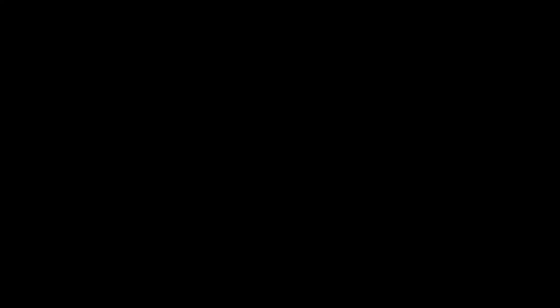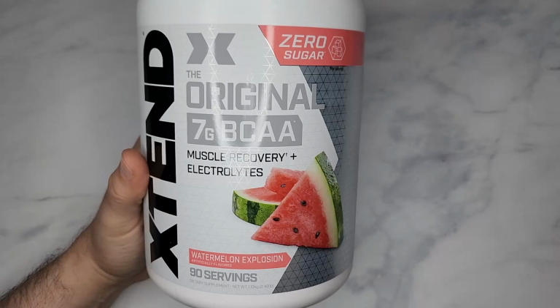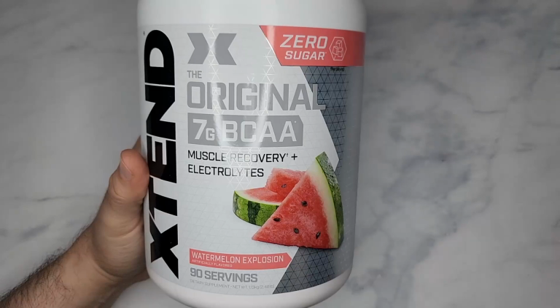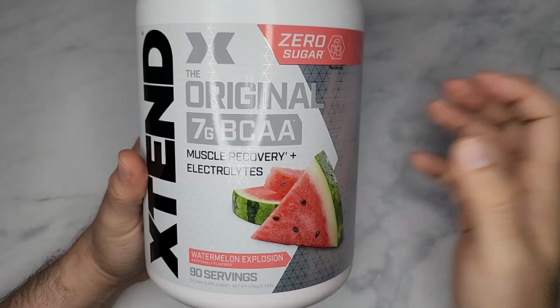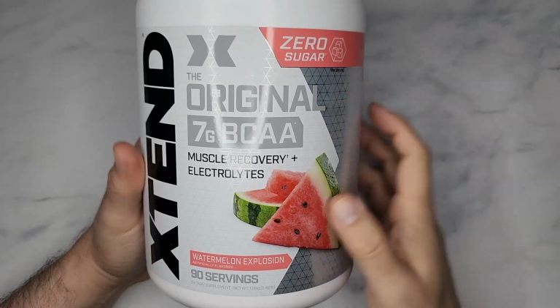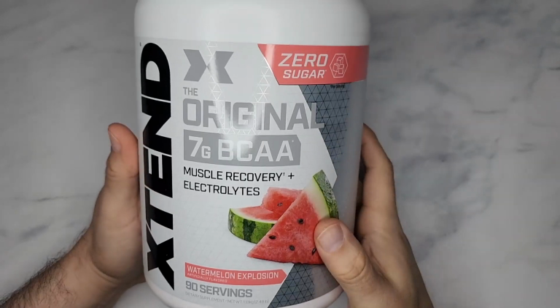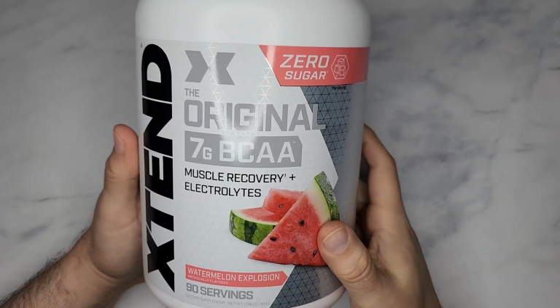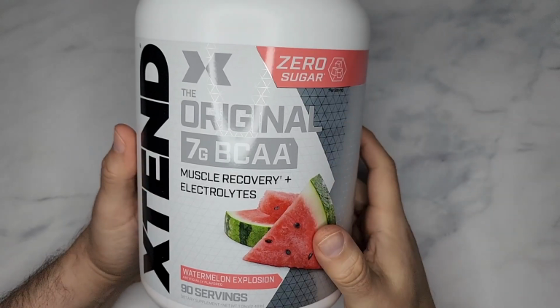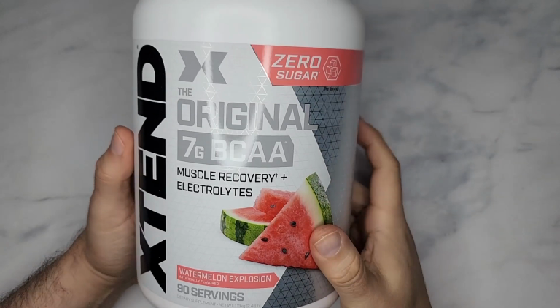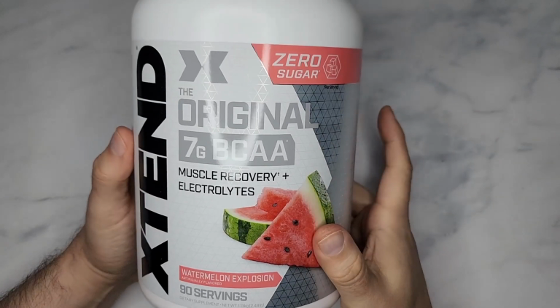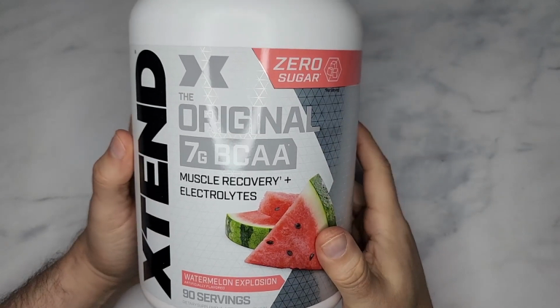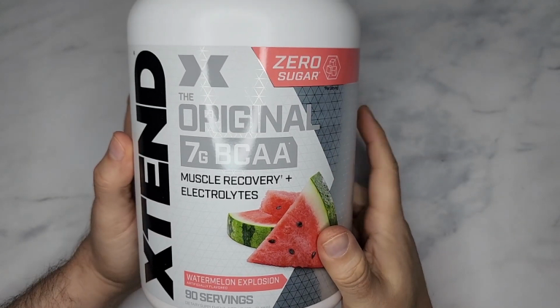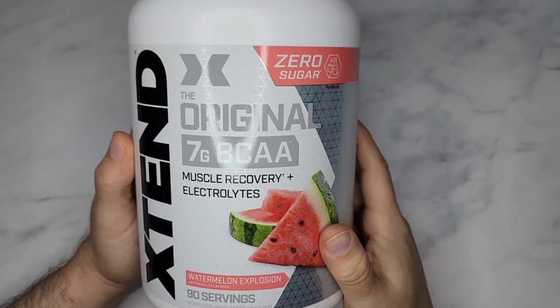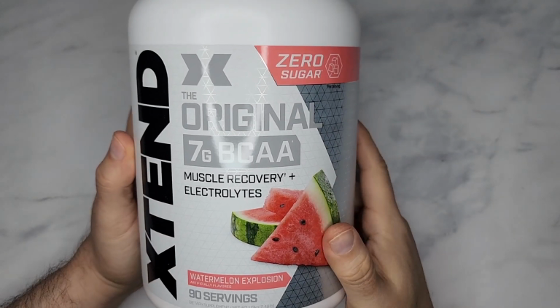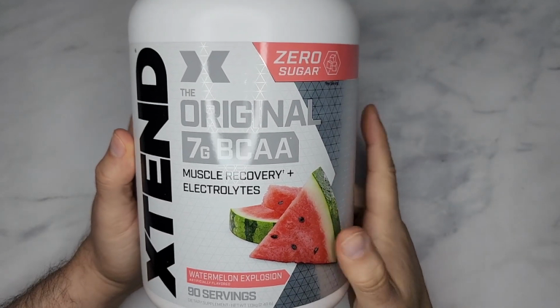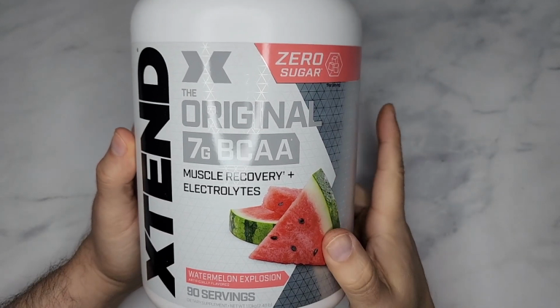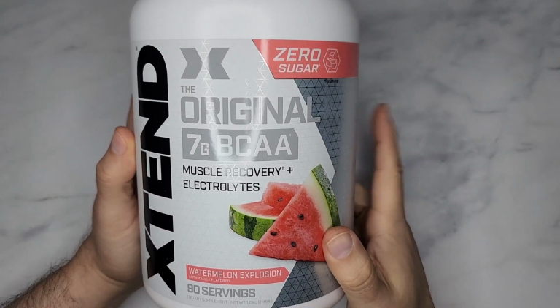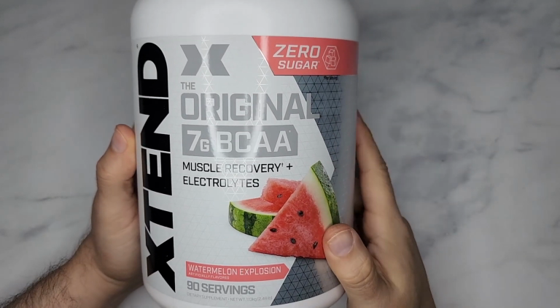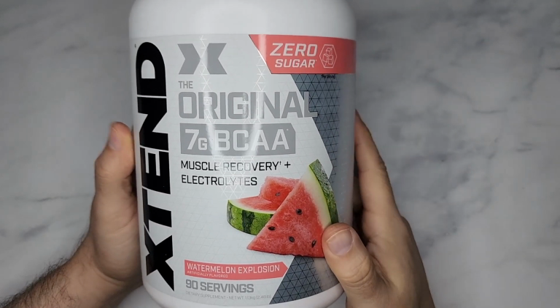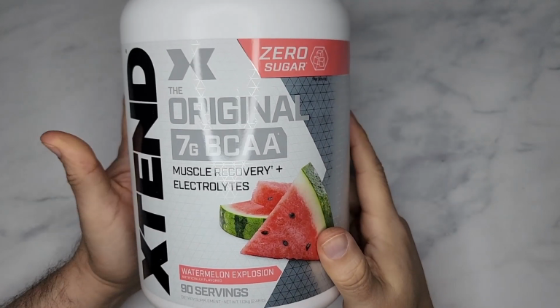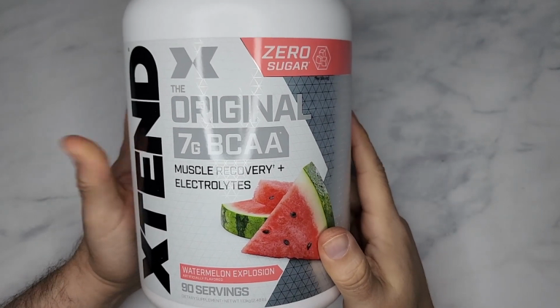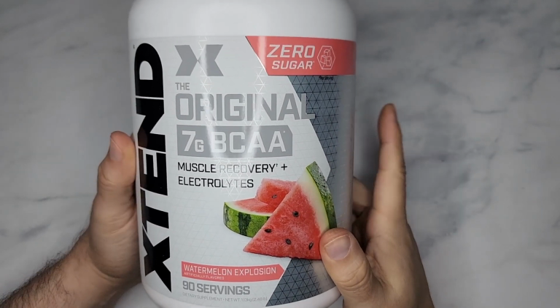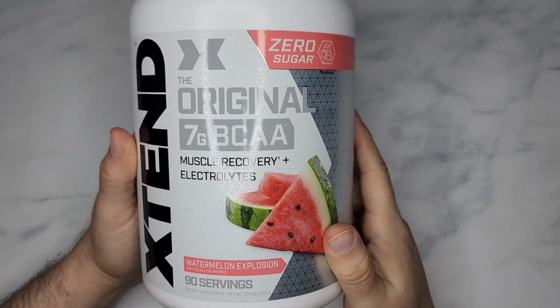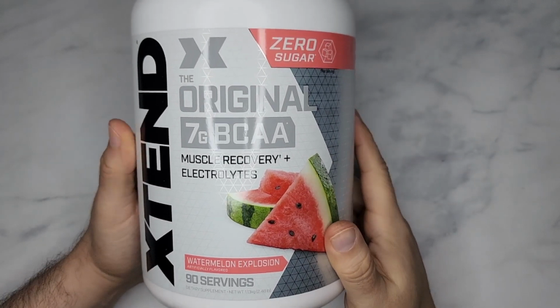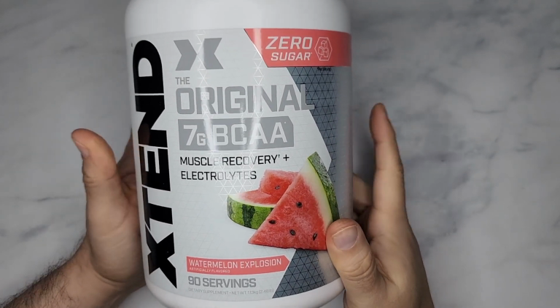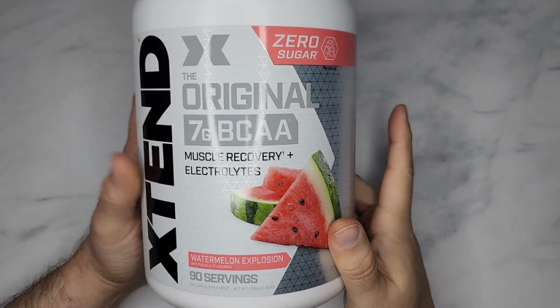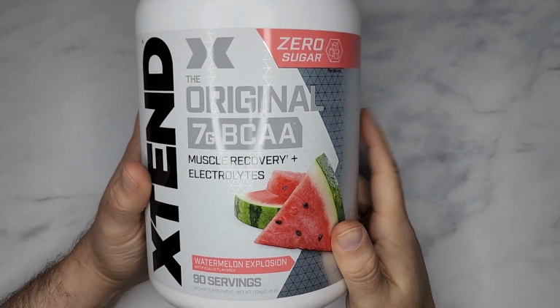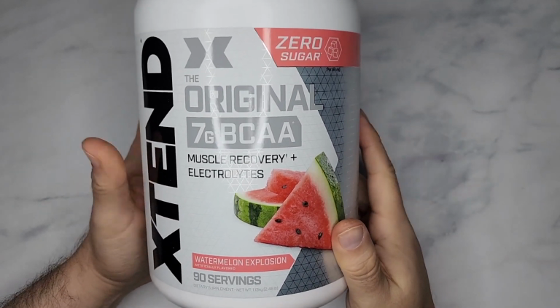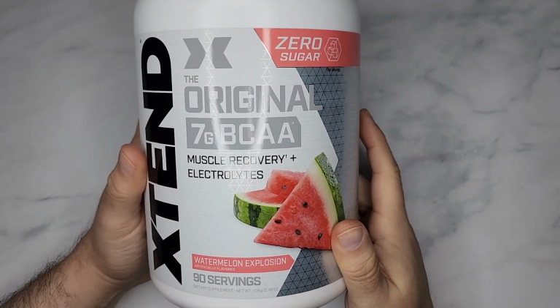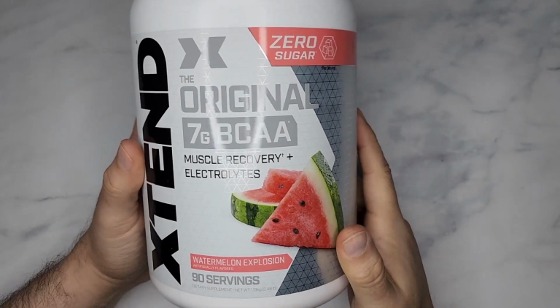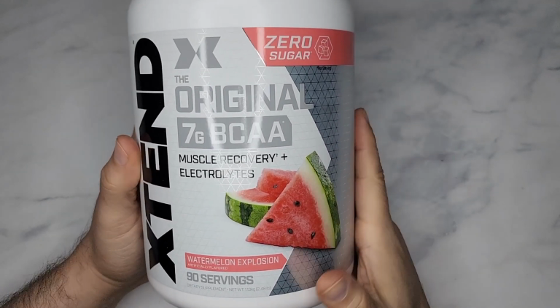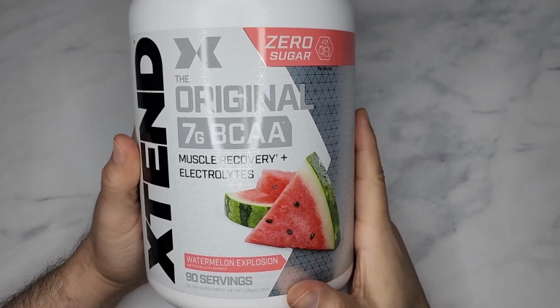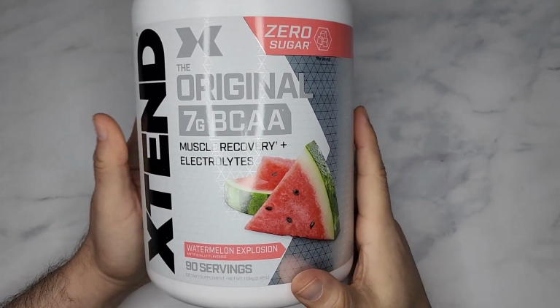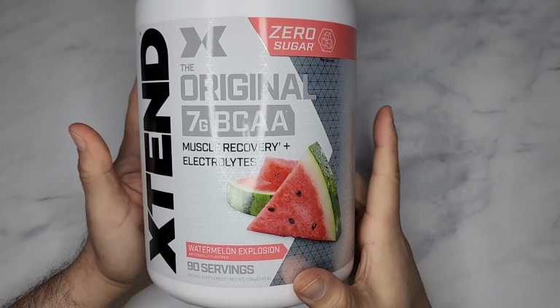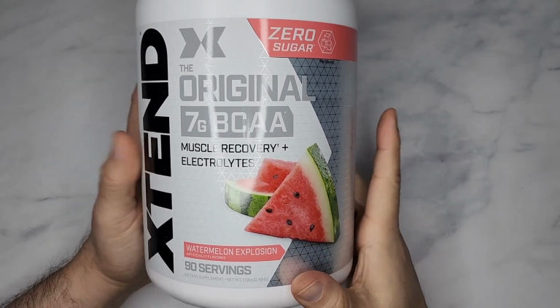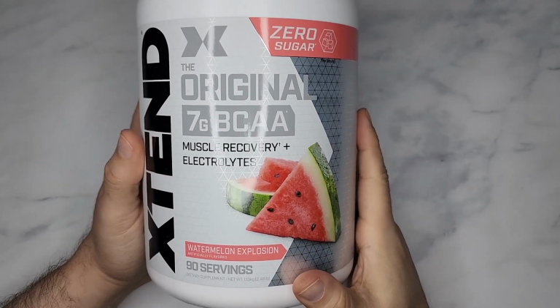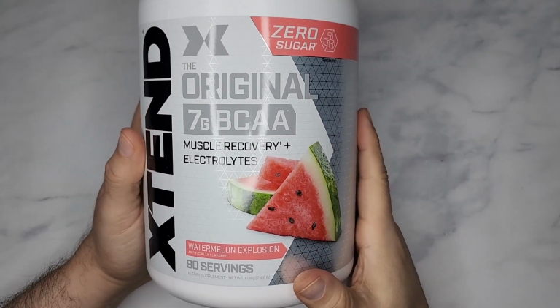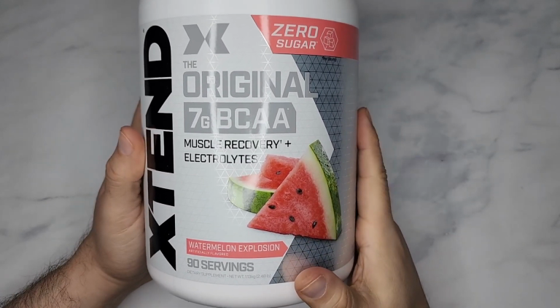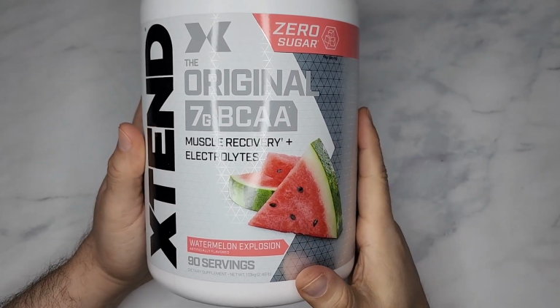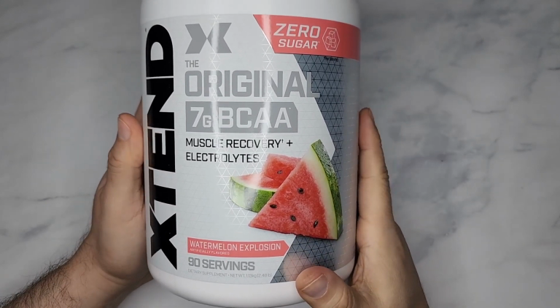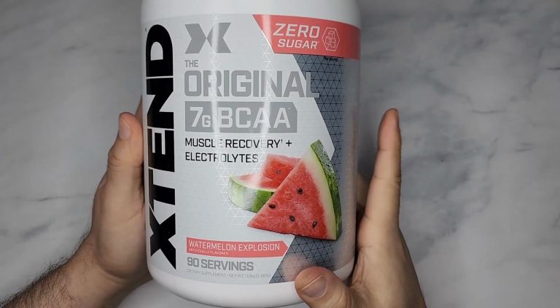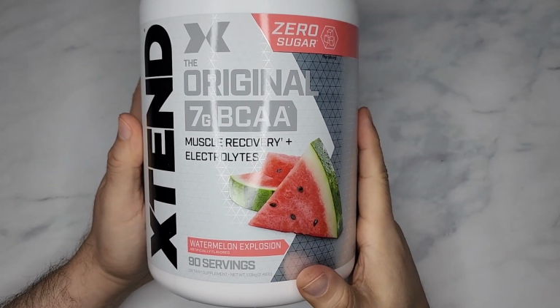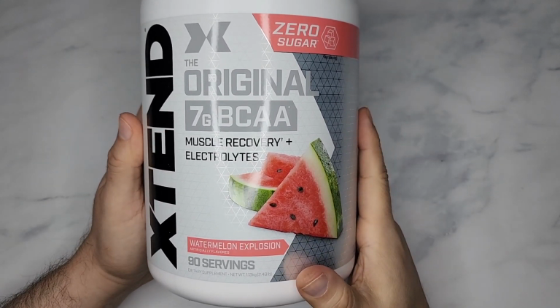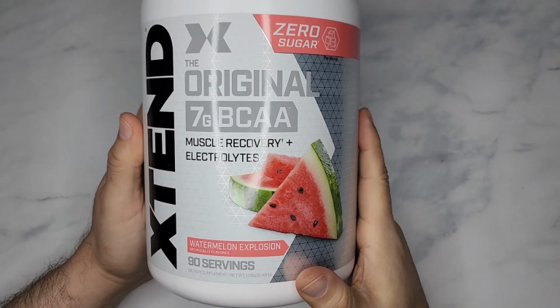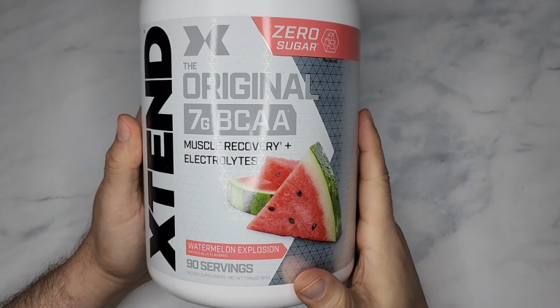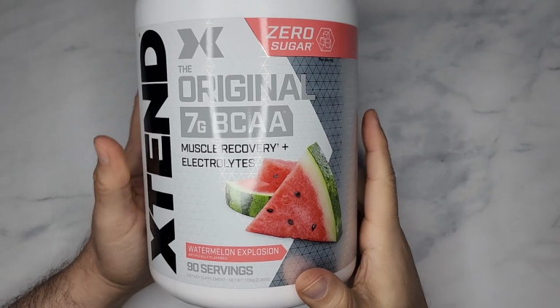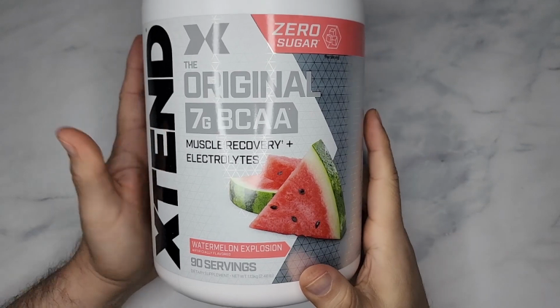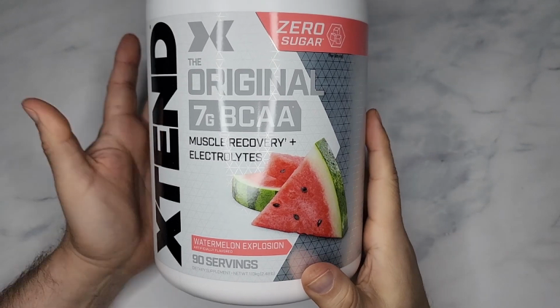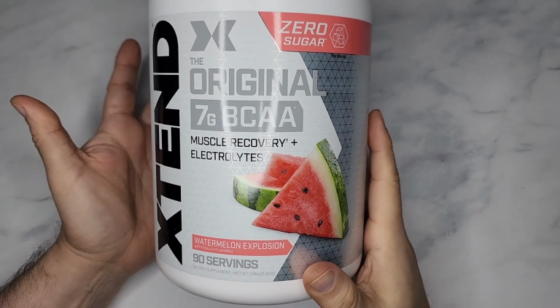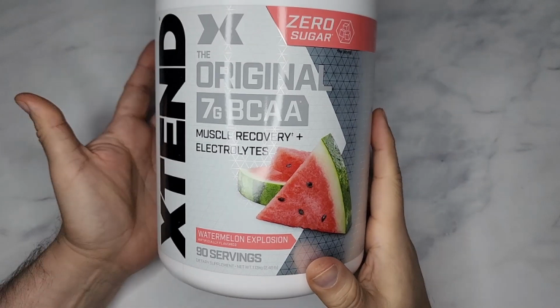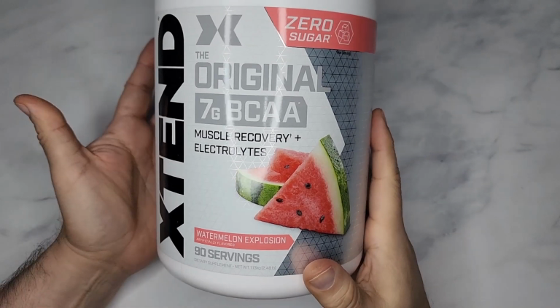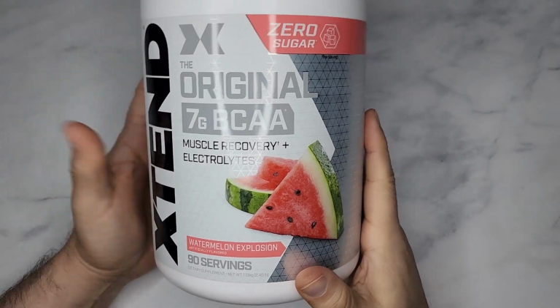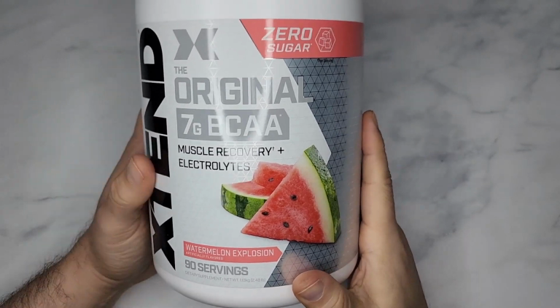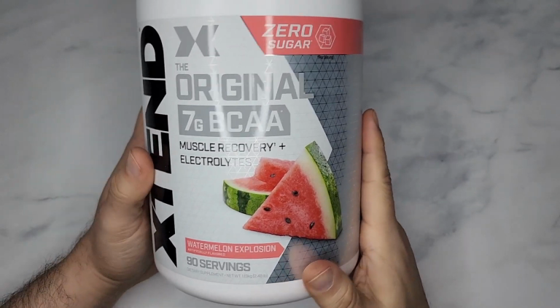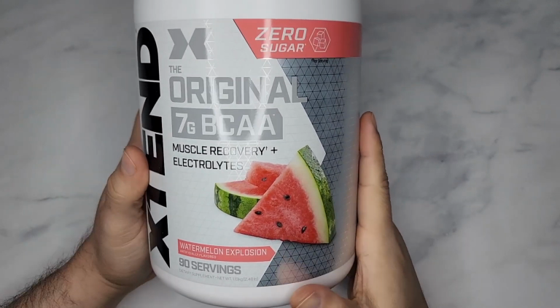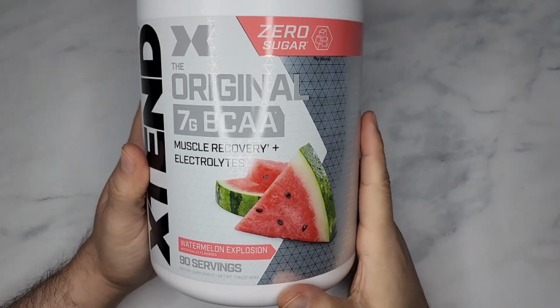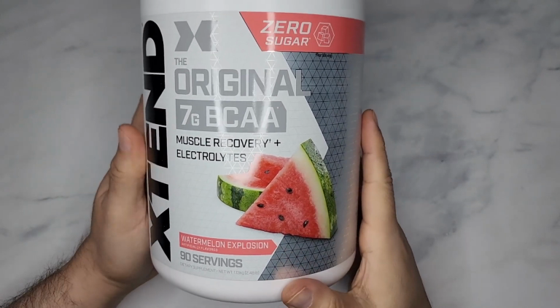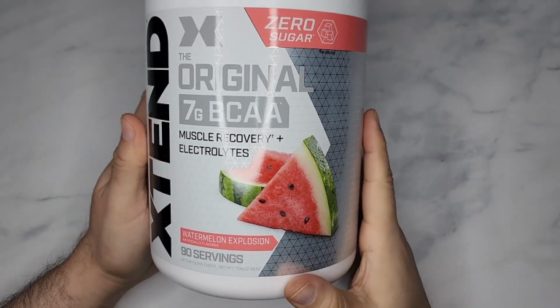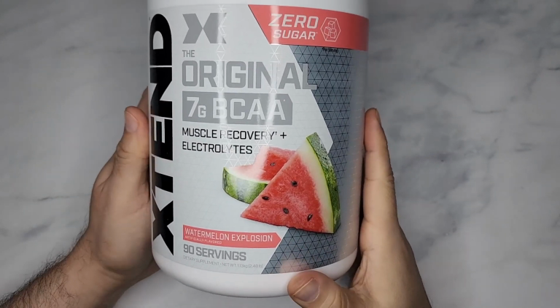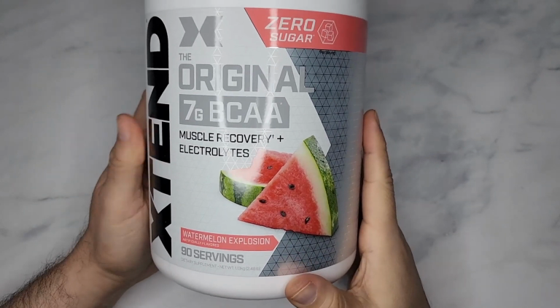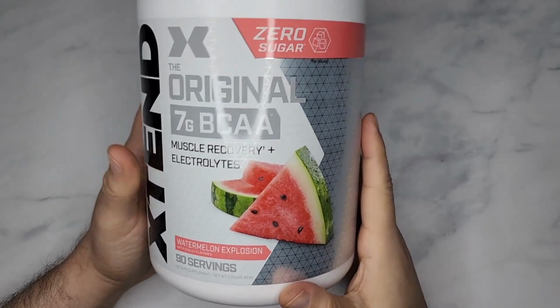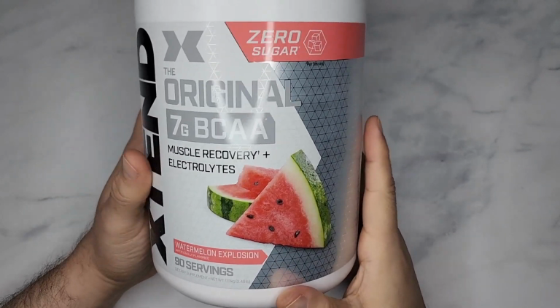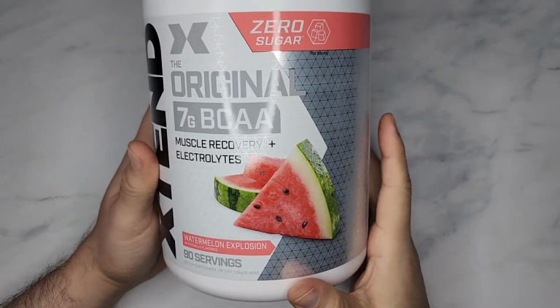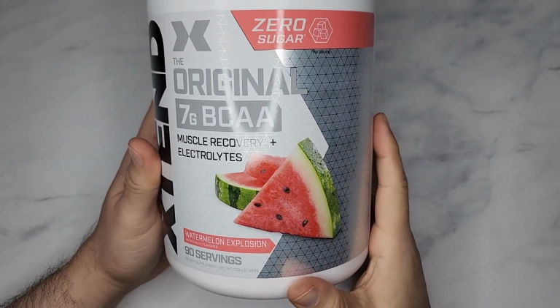This is Extend's original 7 grams of BCAAs, so this is good for muscle recovery and electrolytes.